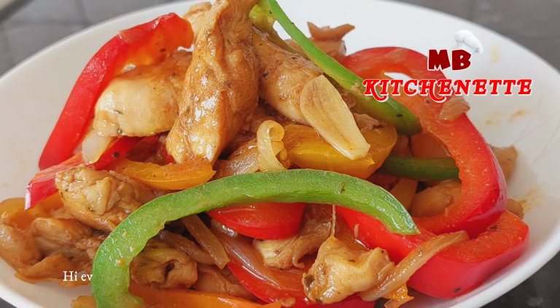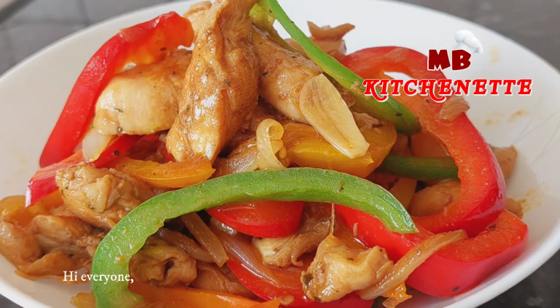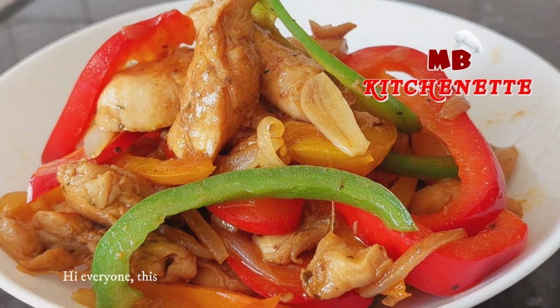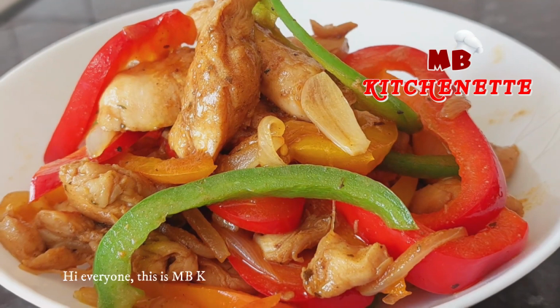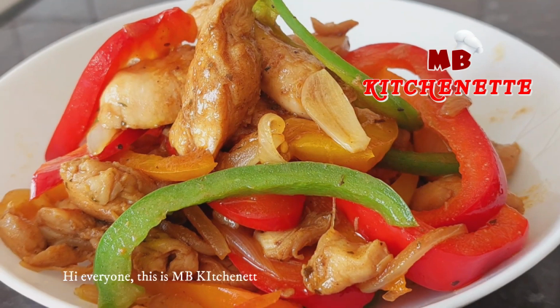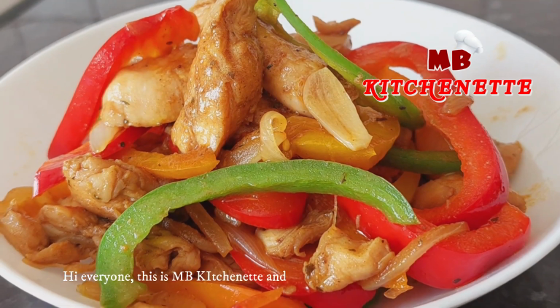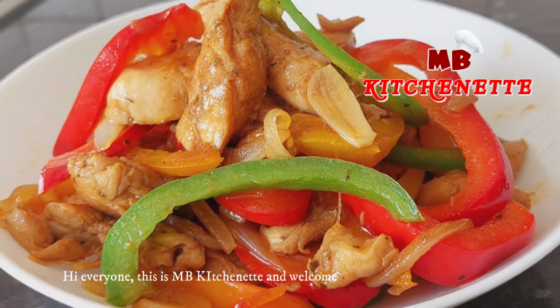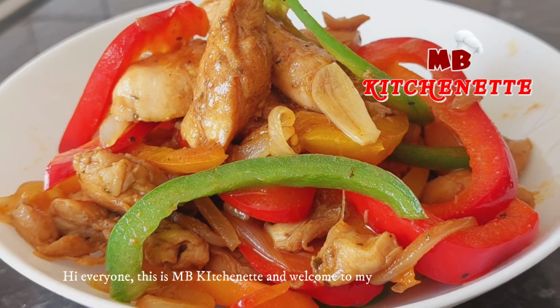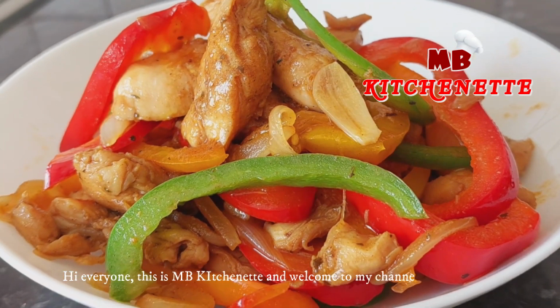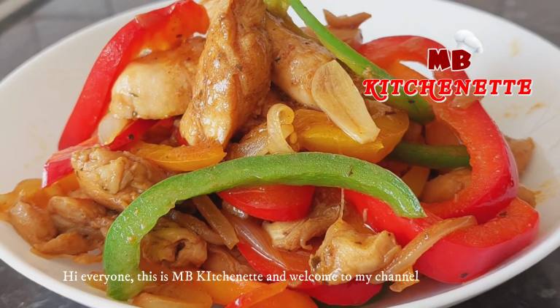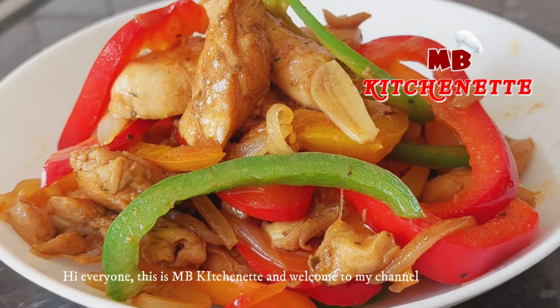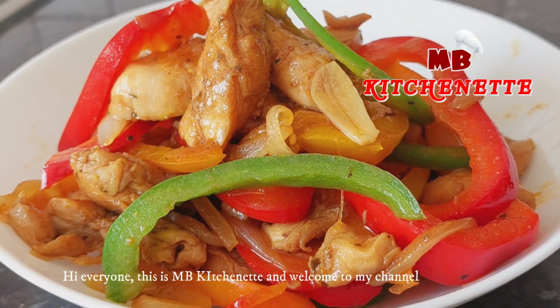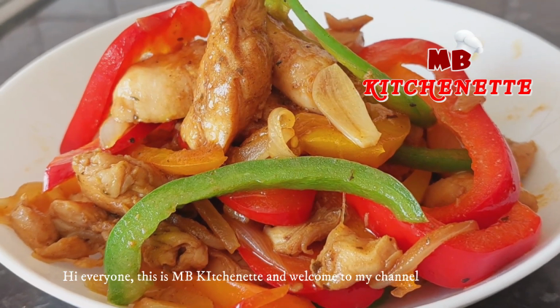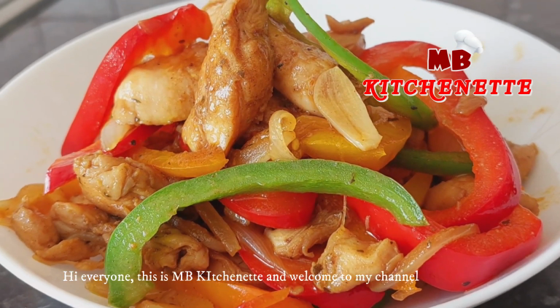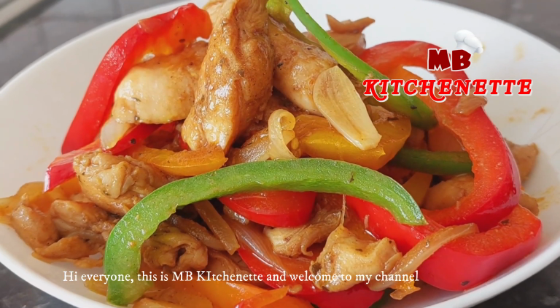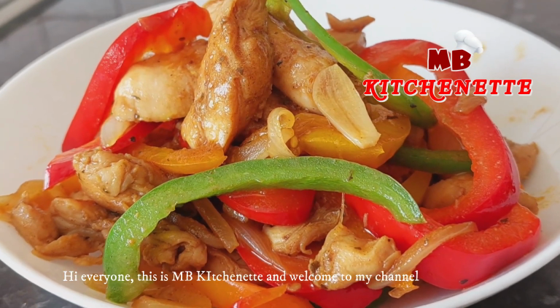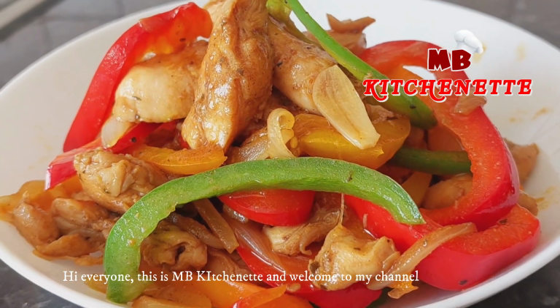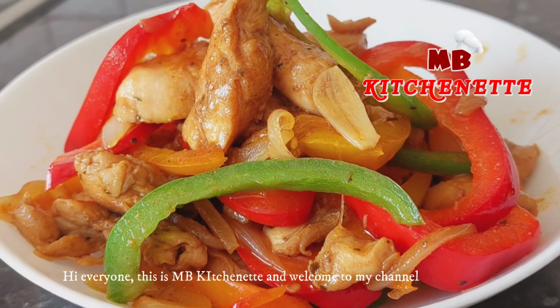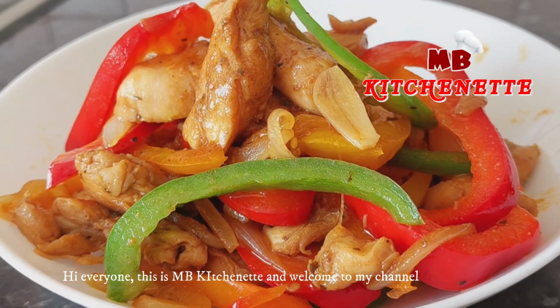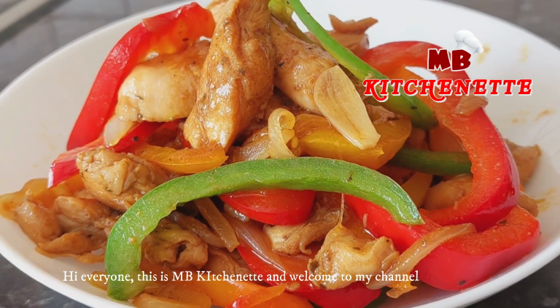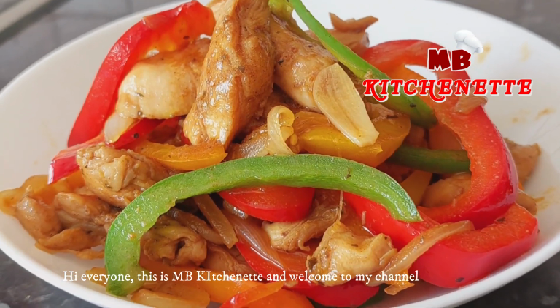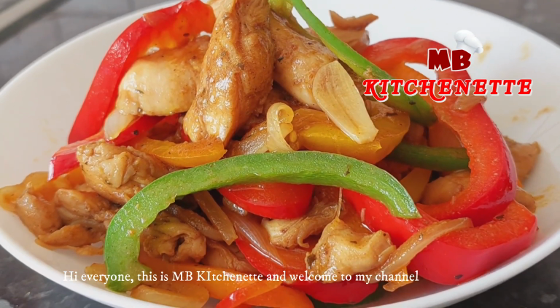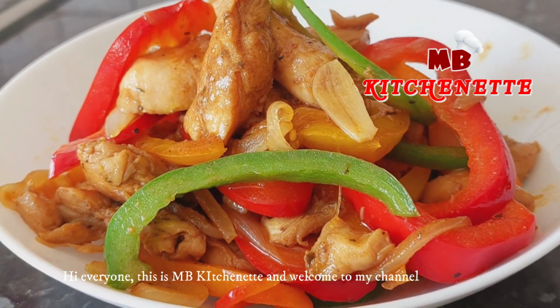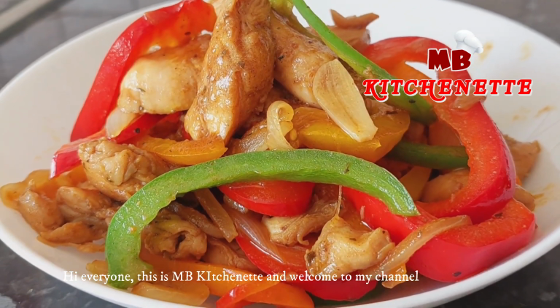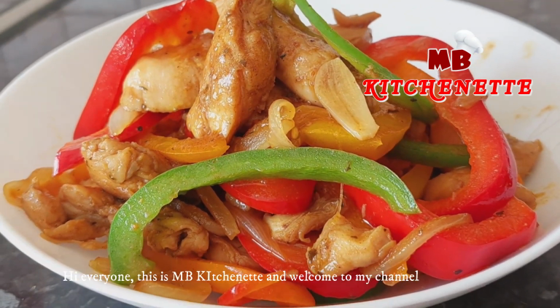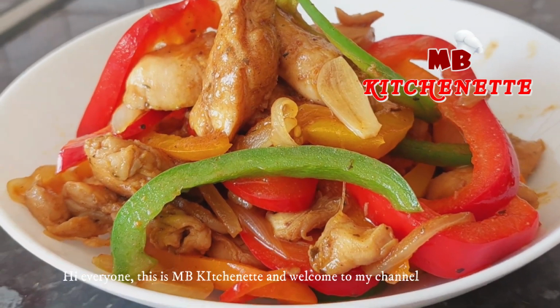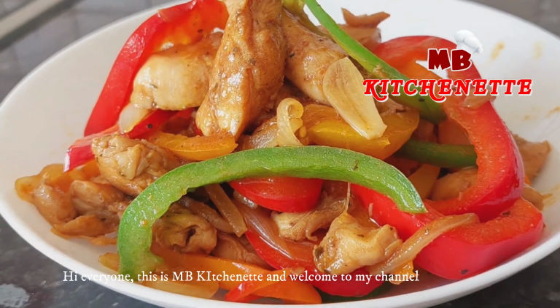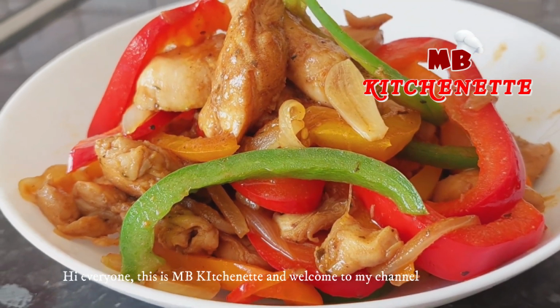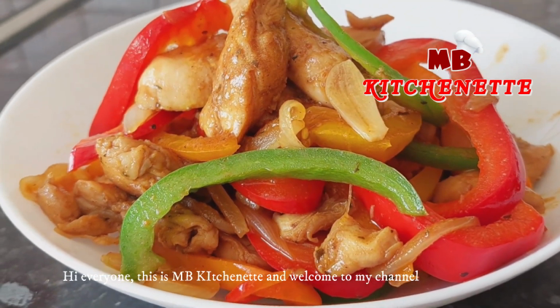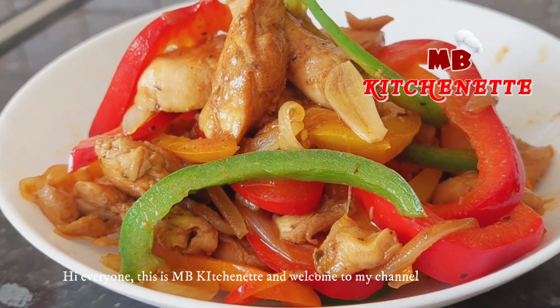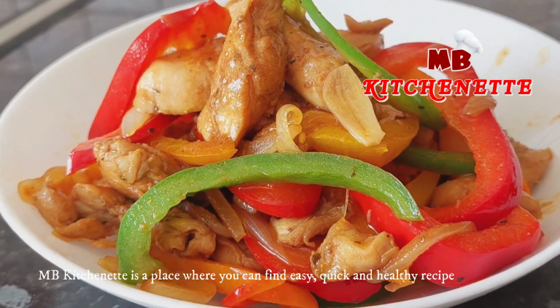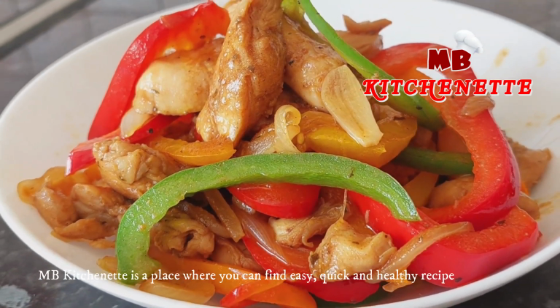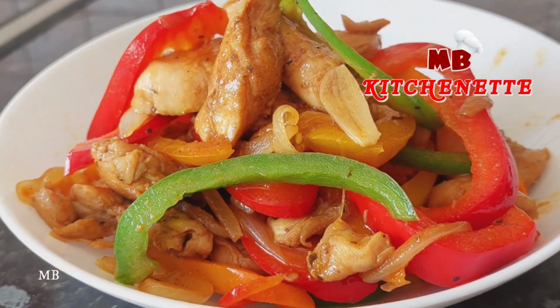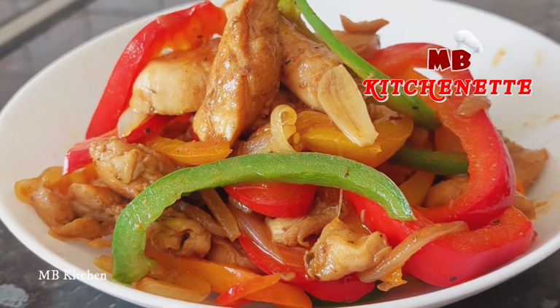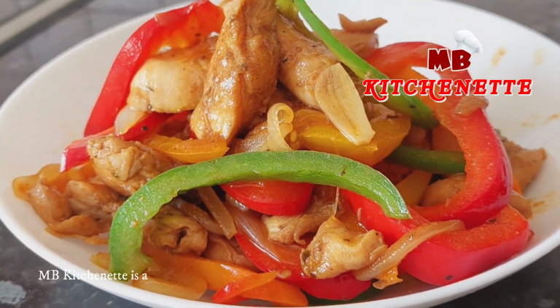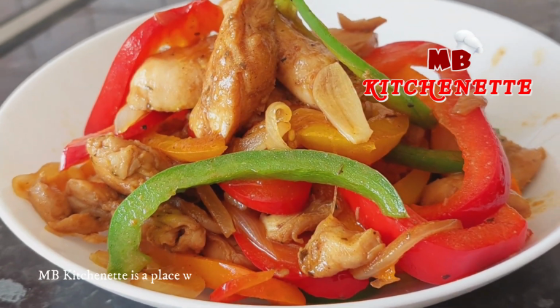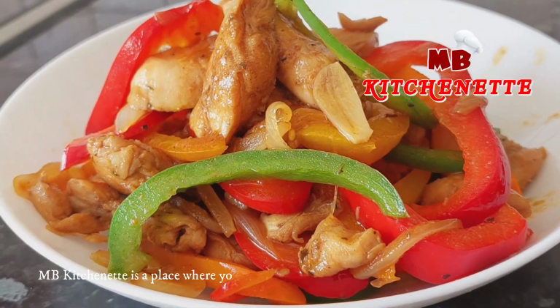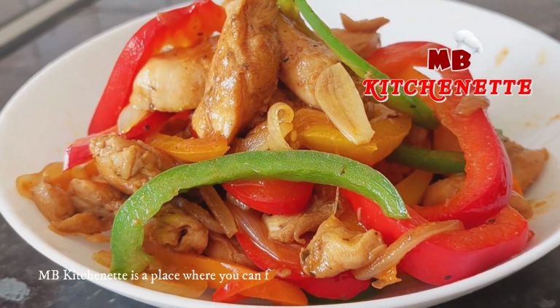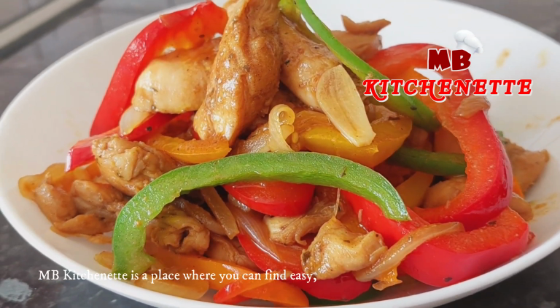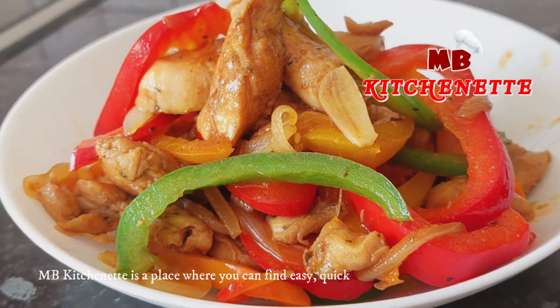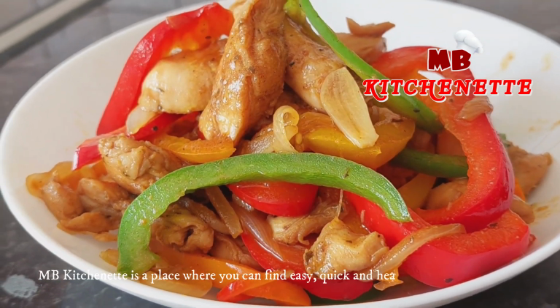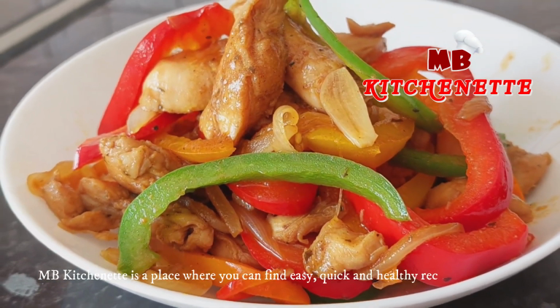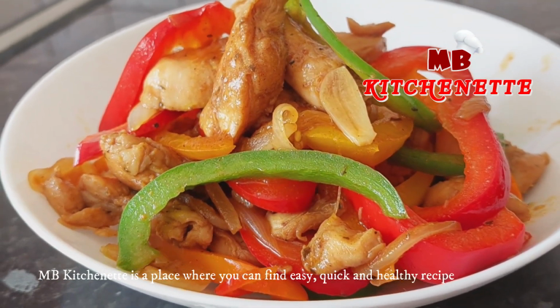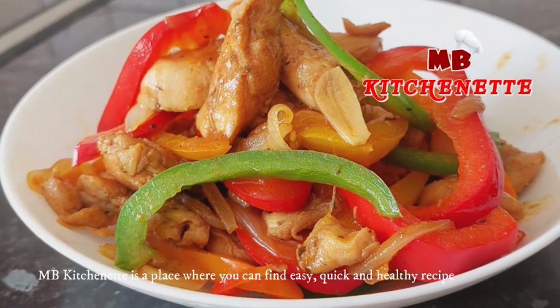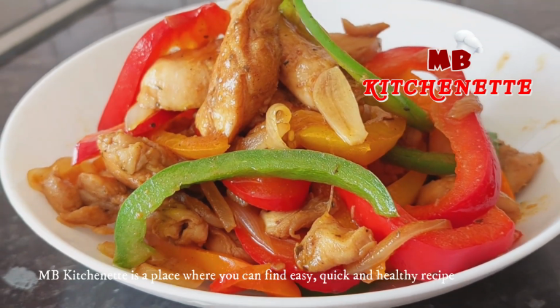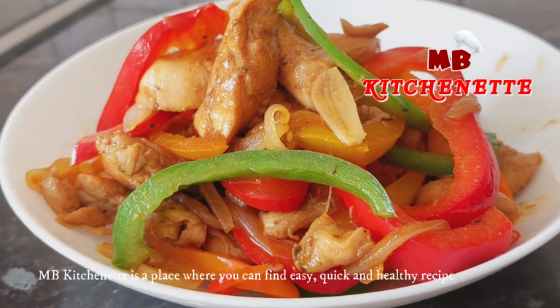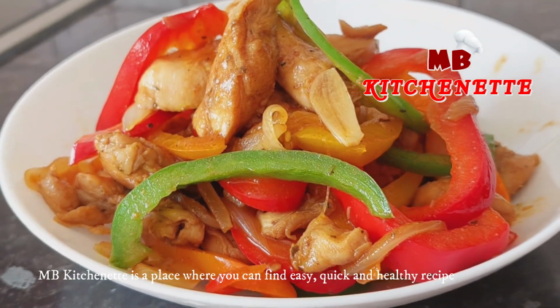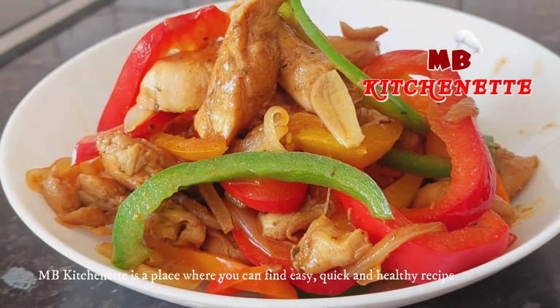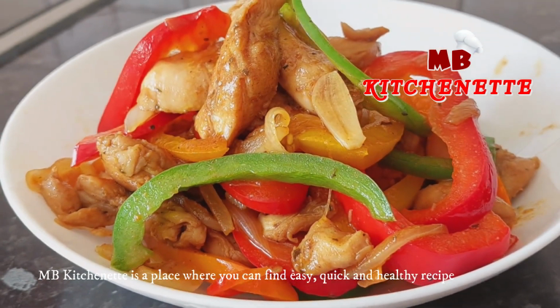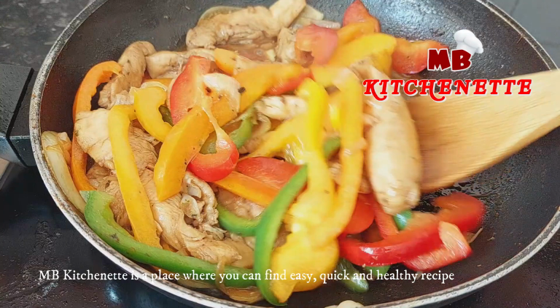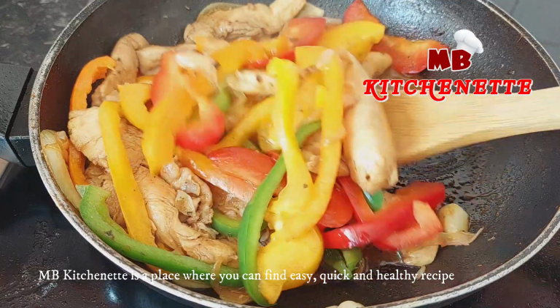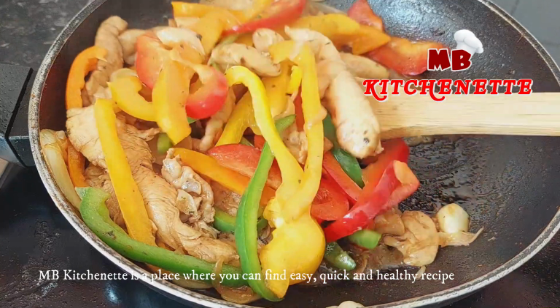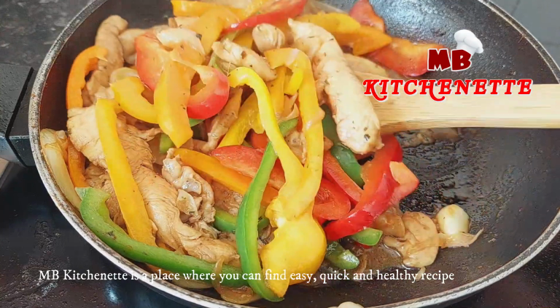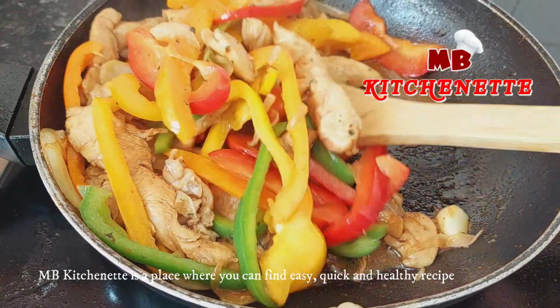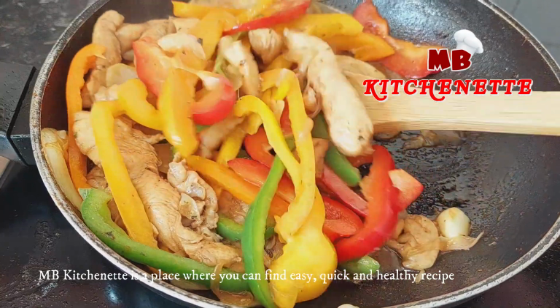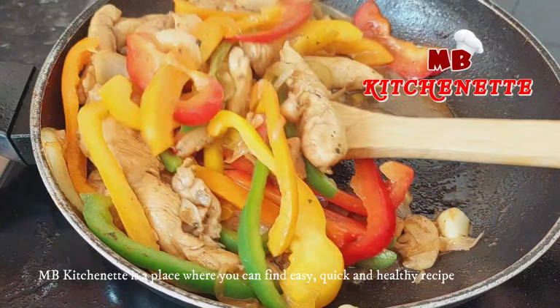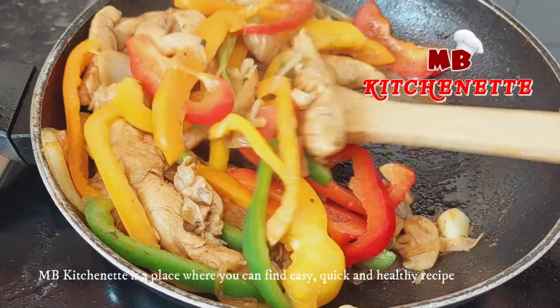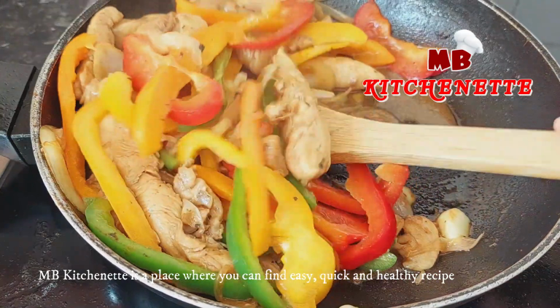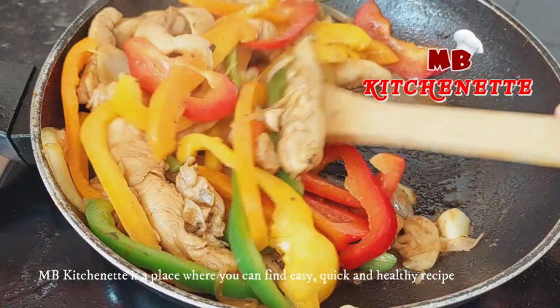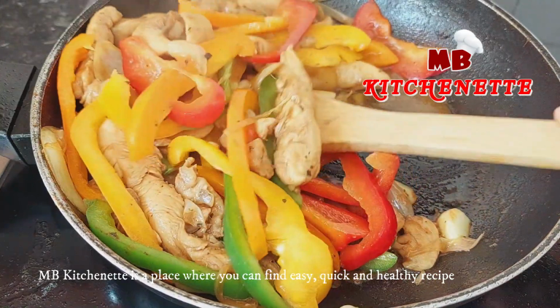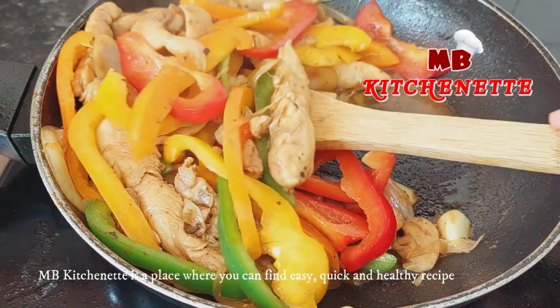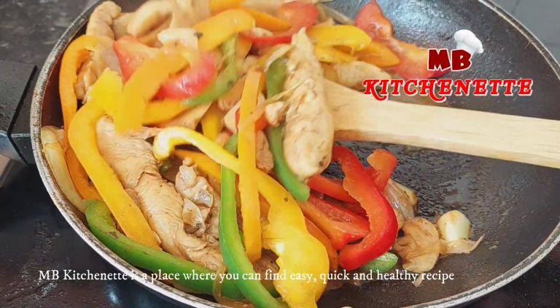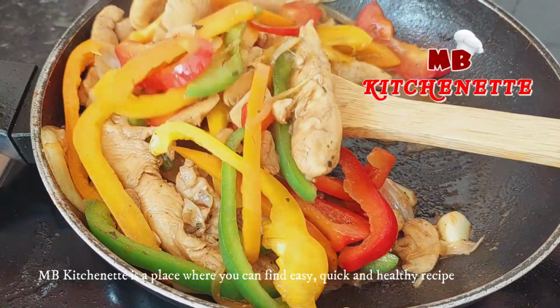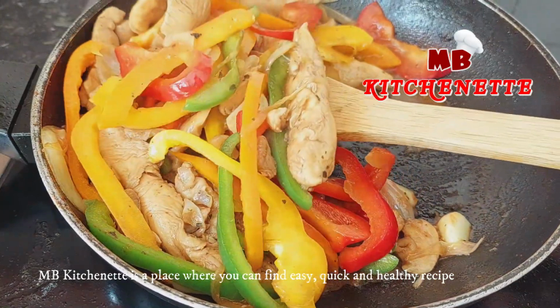Hi everyone, this is MB Kitchenette and welcome to my channel. MB Kitchenette is a place where you can find easy, quick, and healthy recipes.